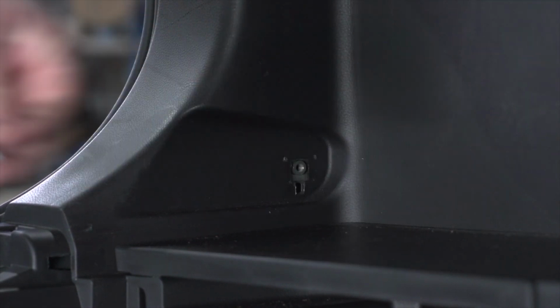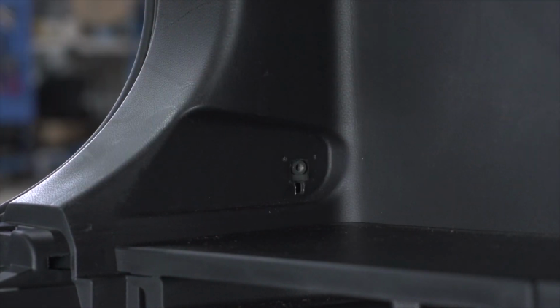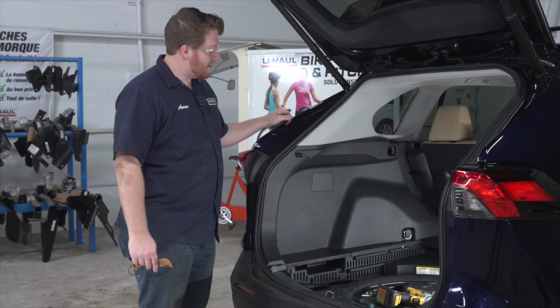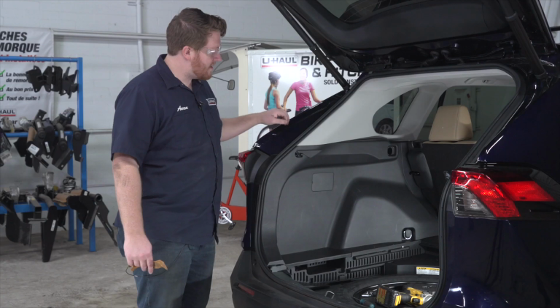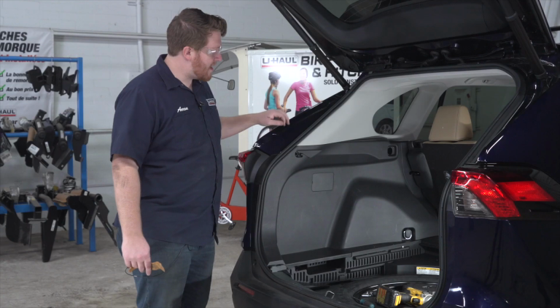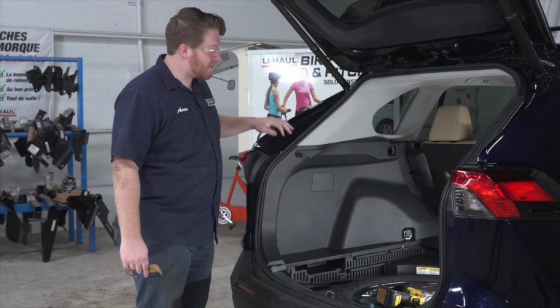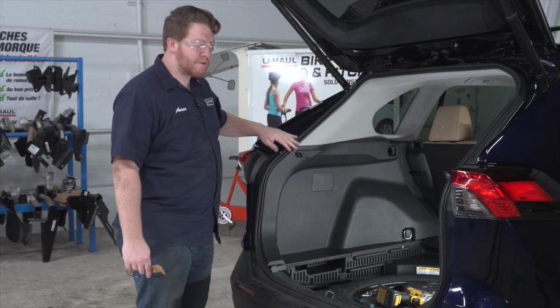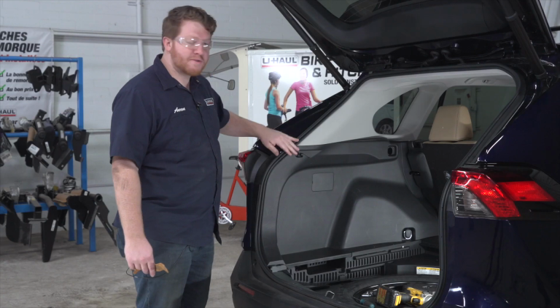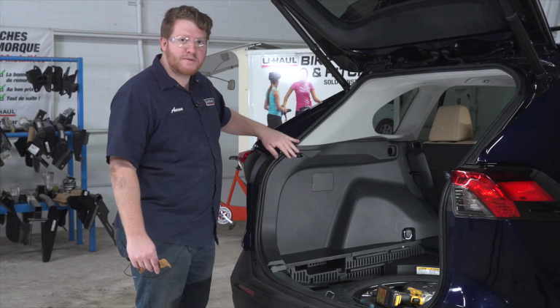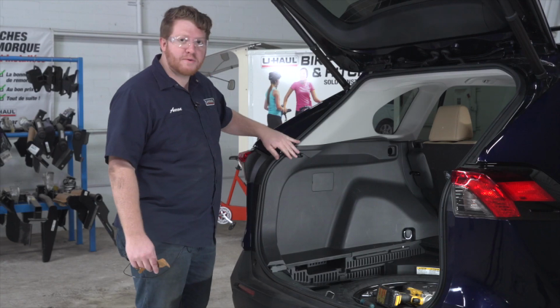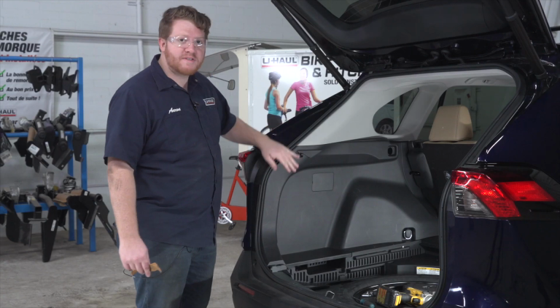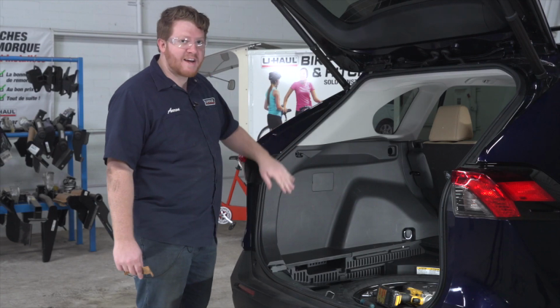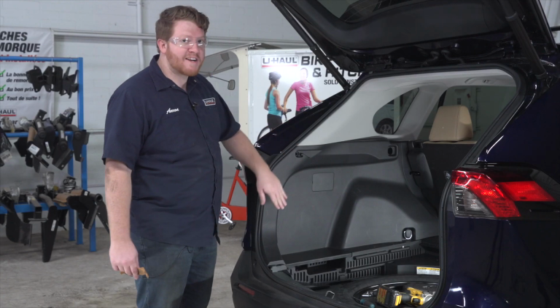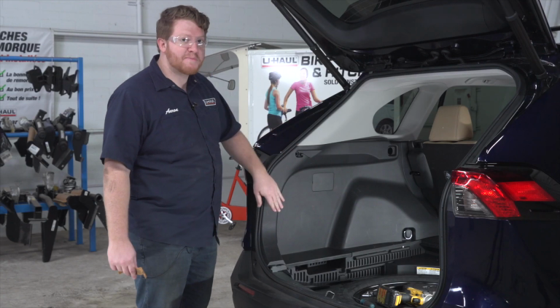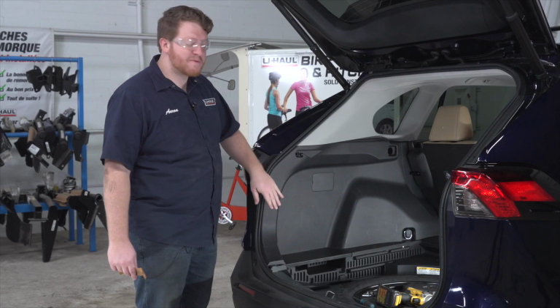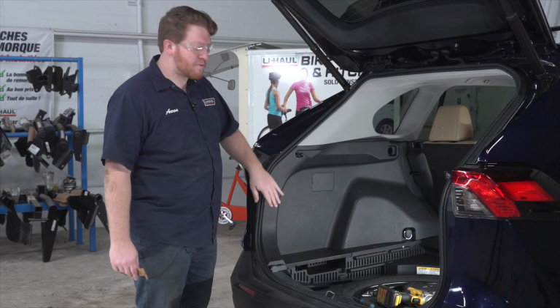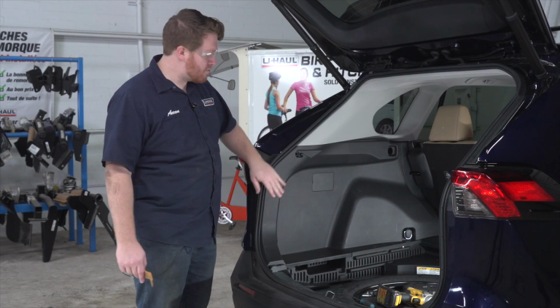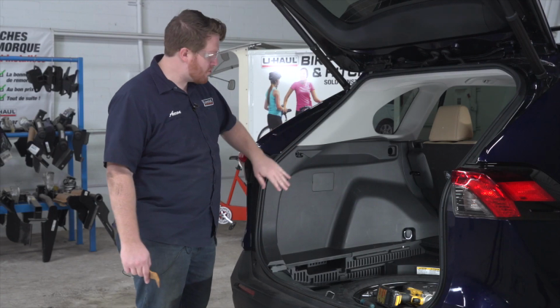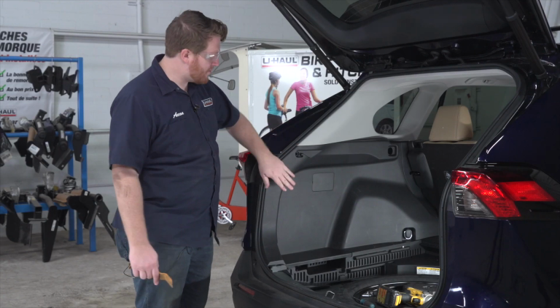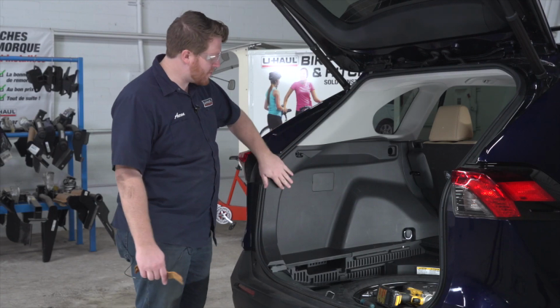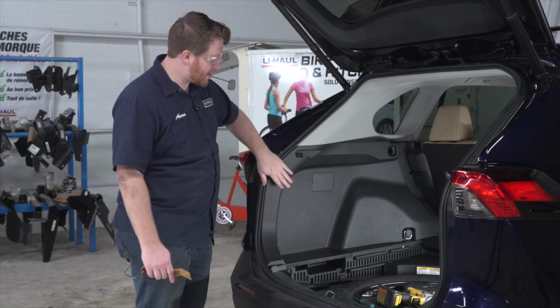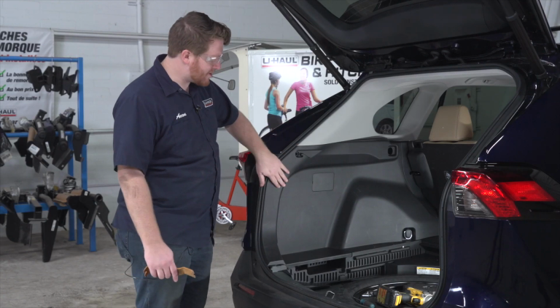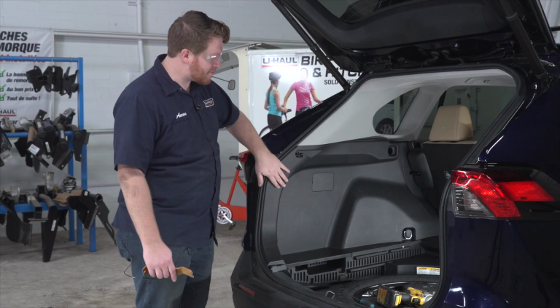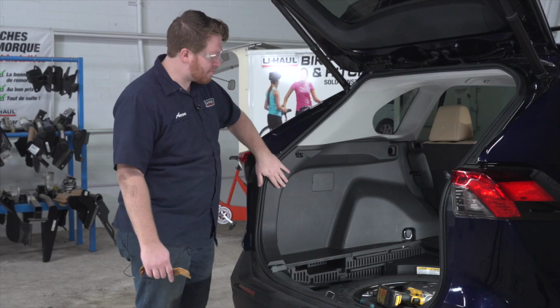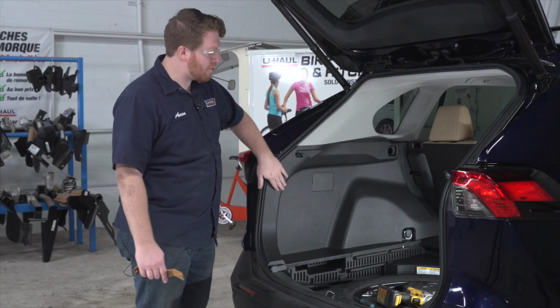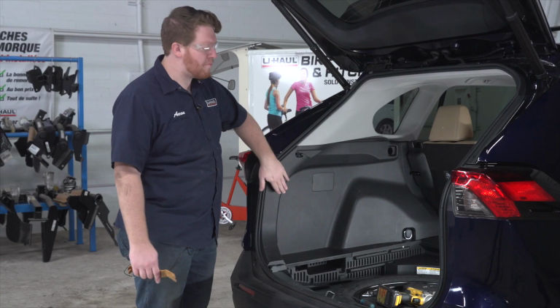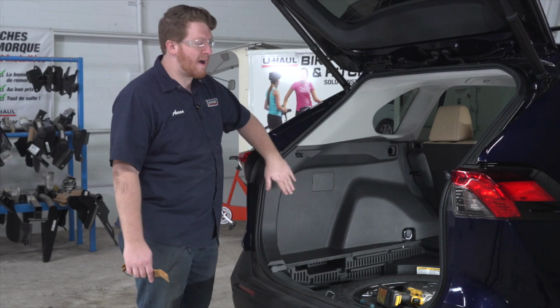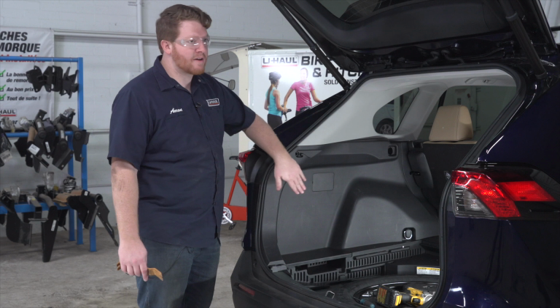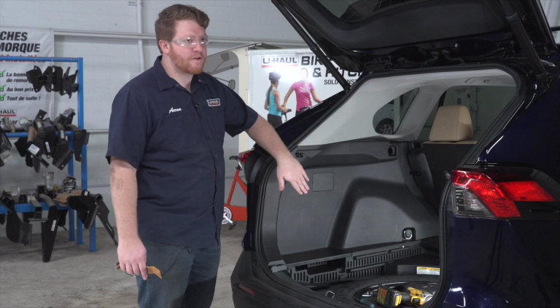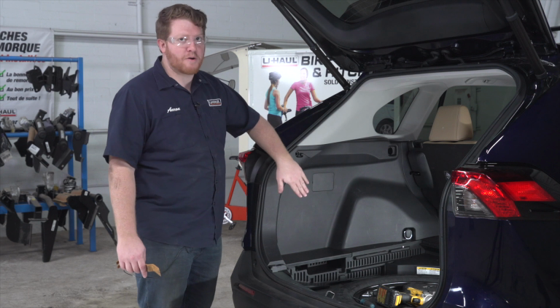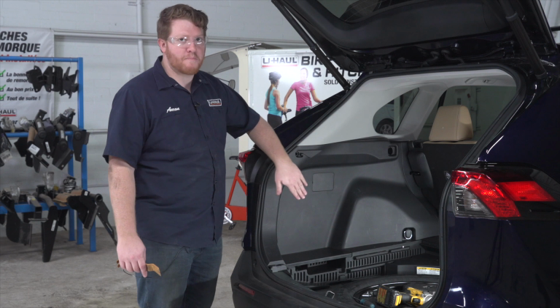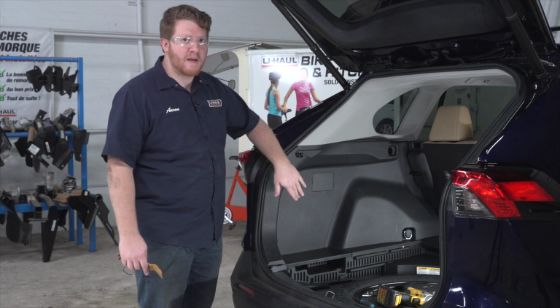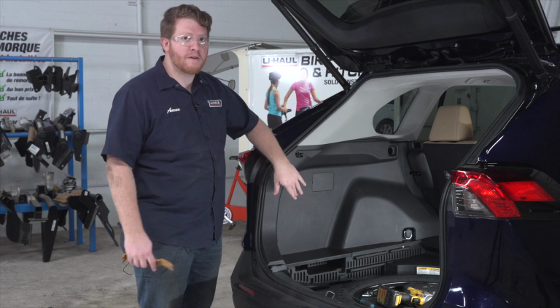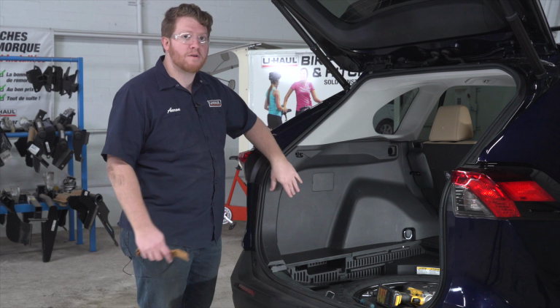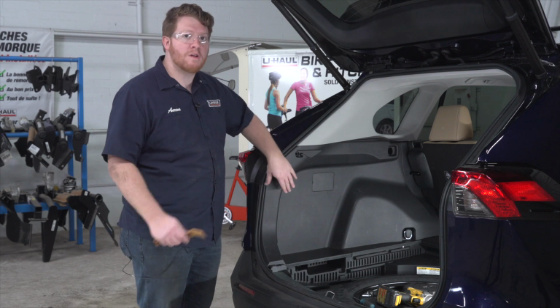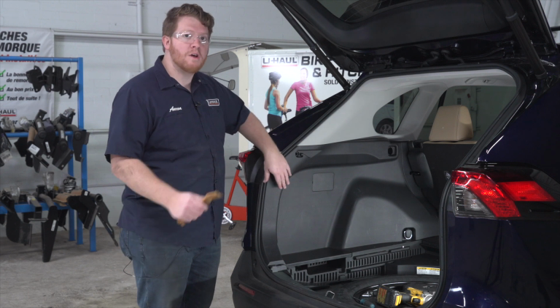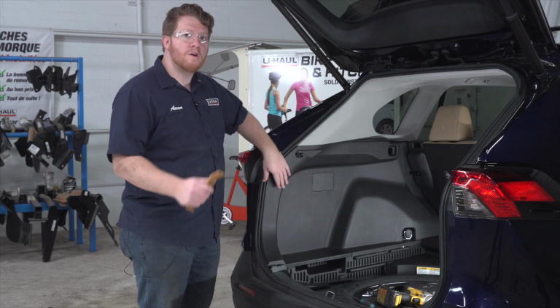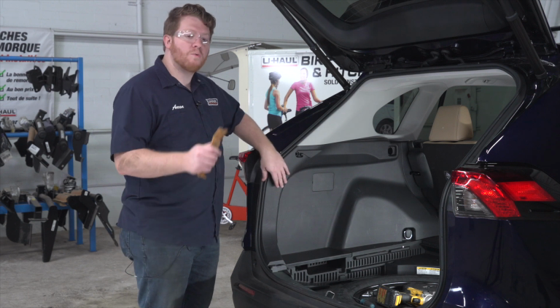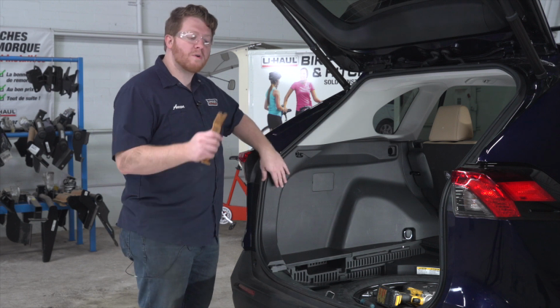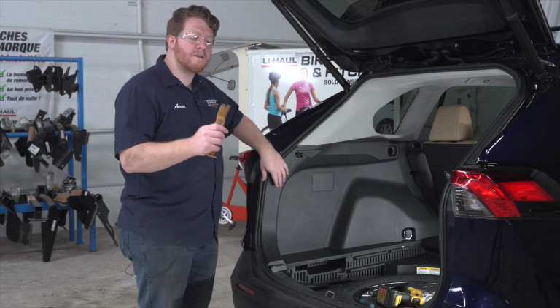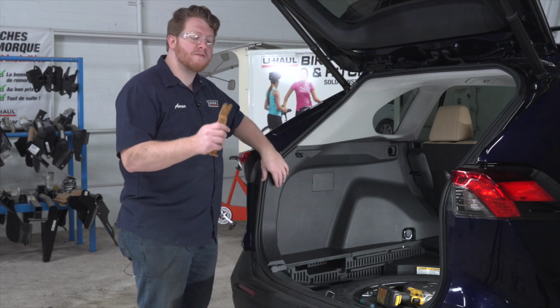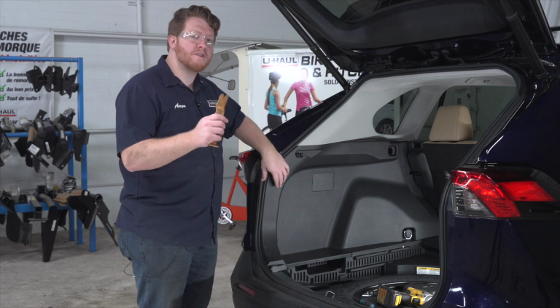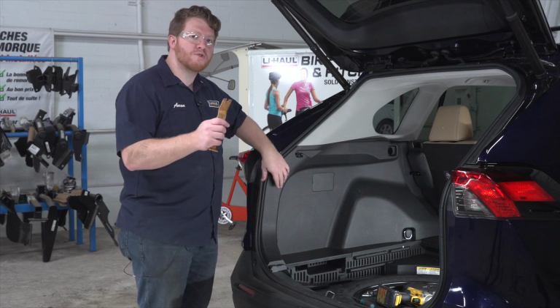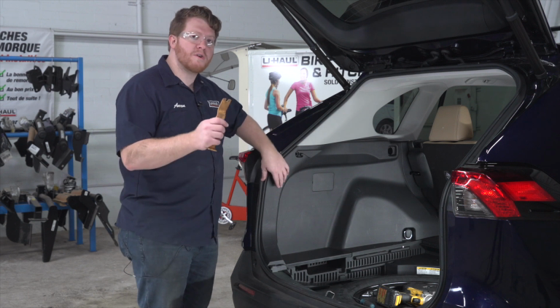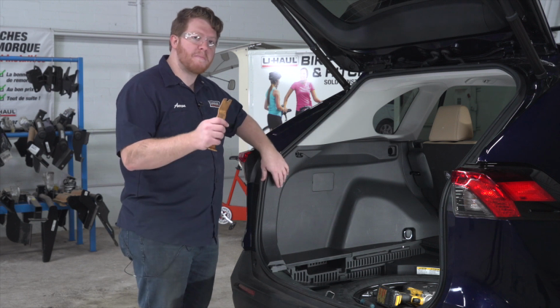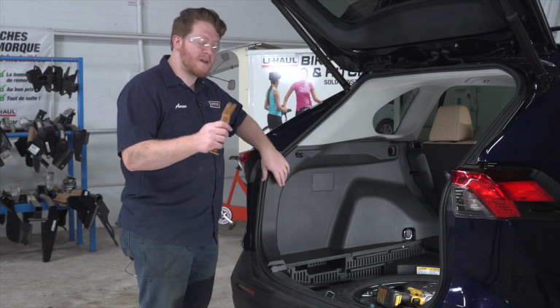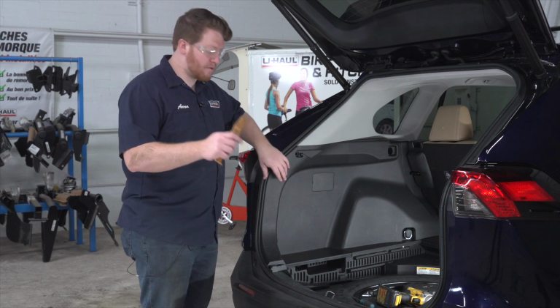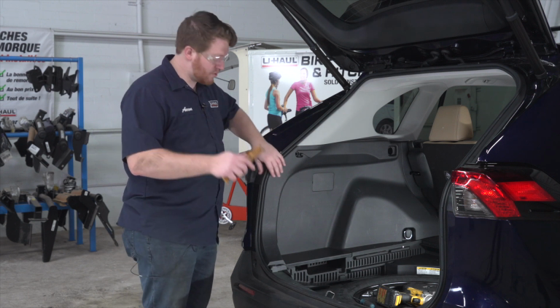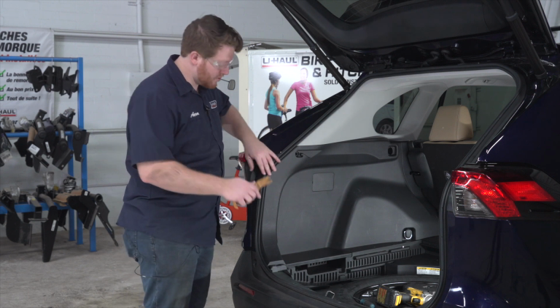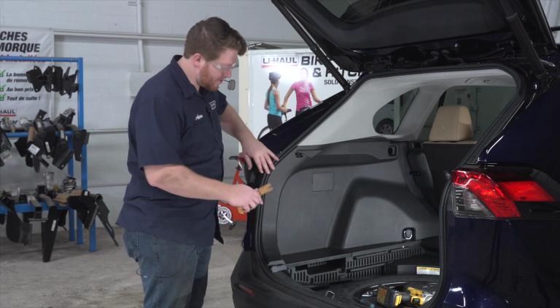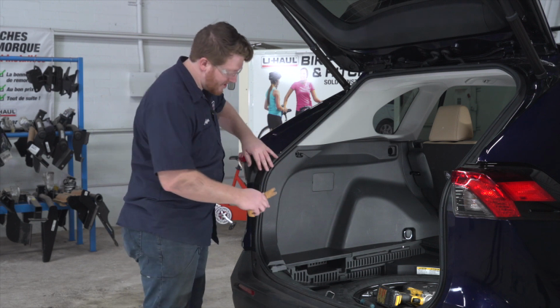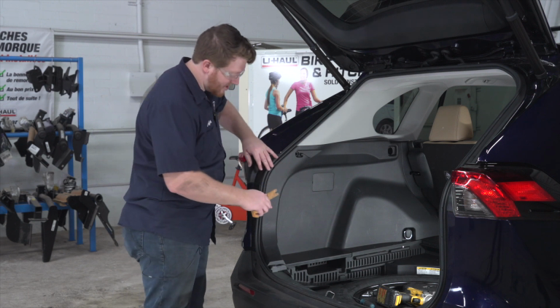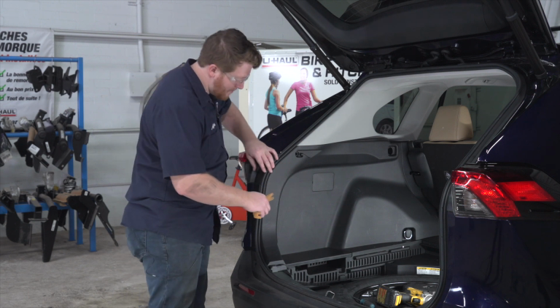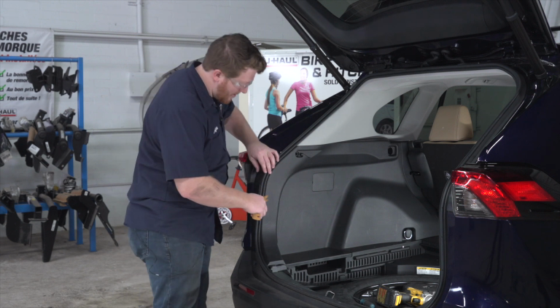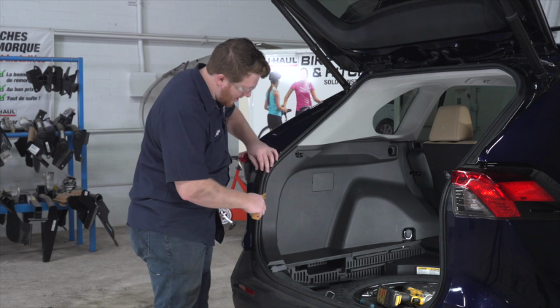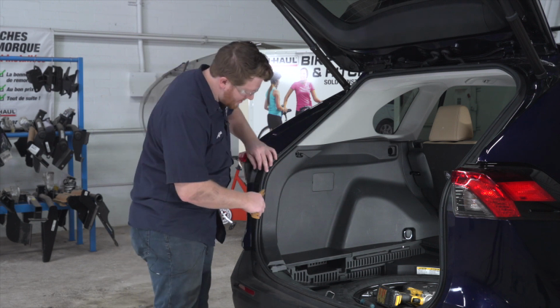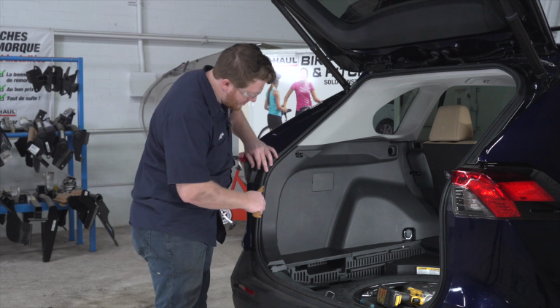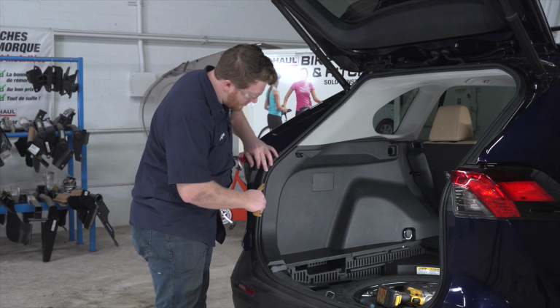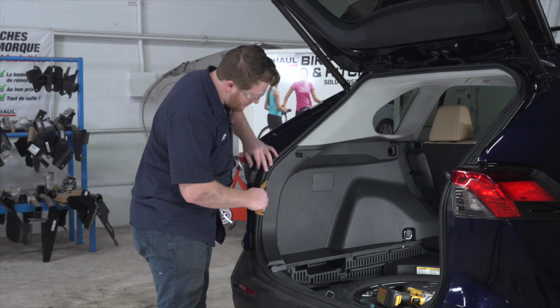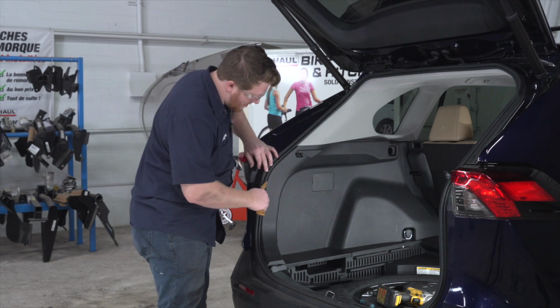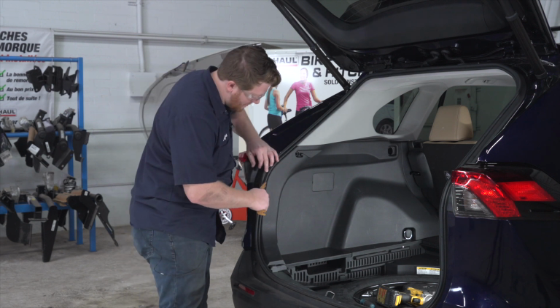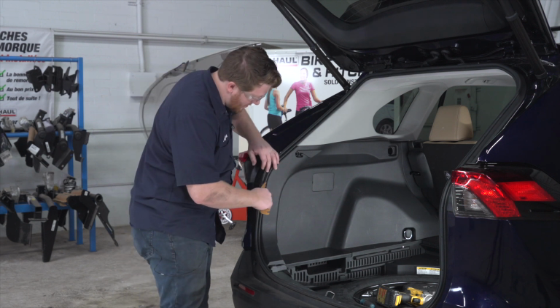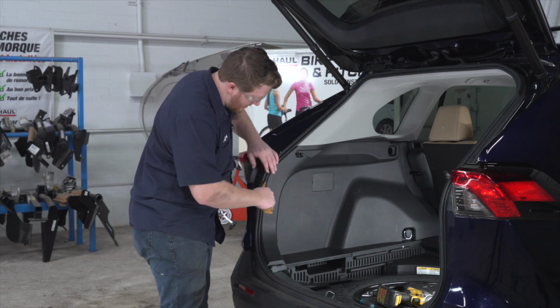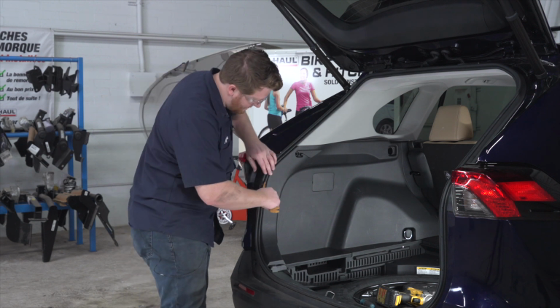Now with those two attachments removed, we can just pull back on our panel. We're gonna use a trim panel tool to get behind there and pop it off.